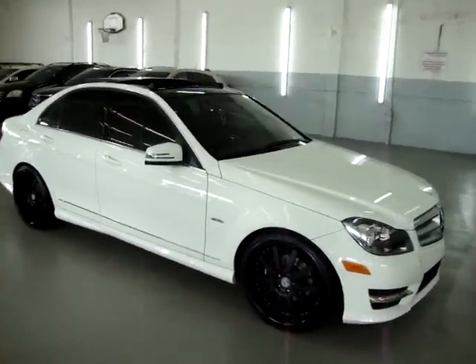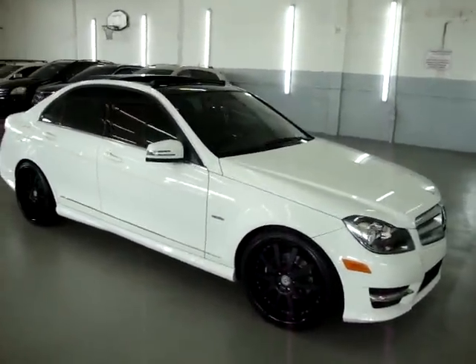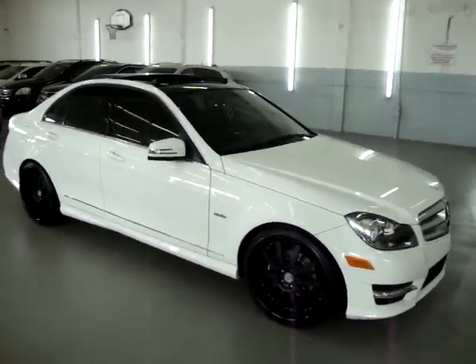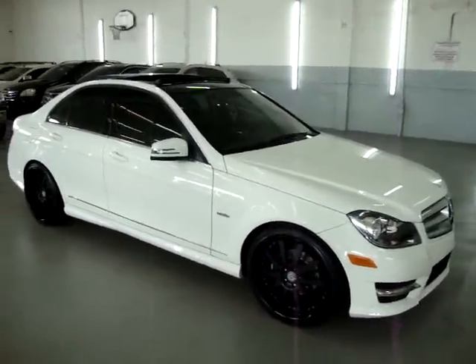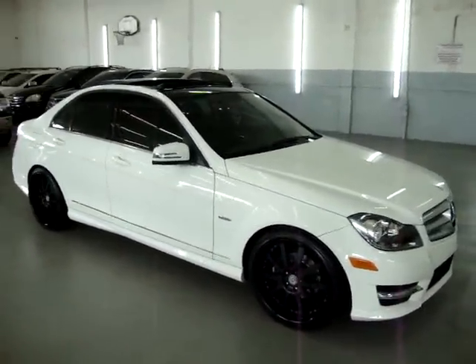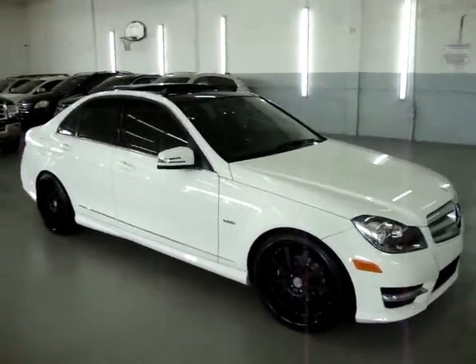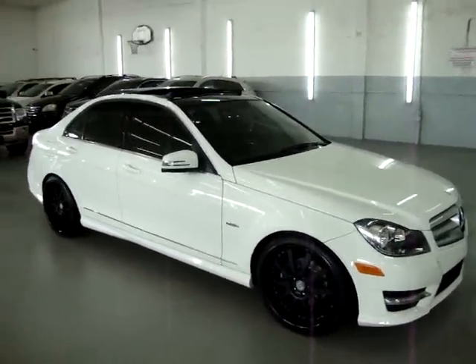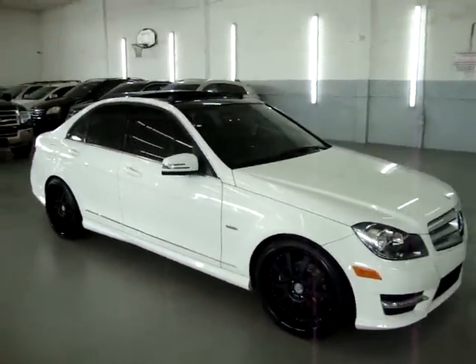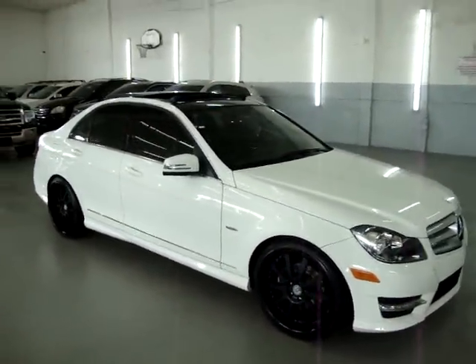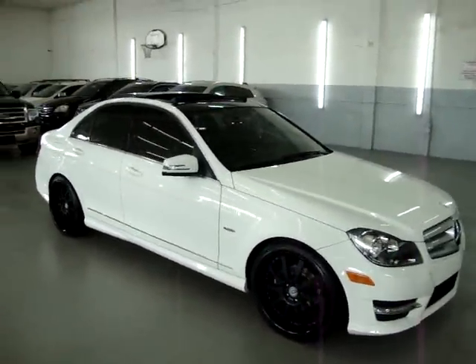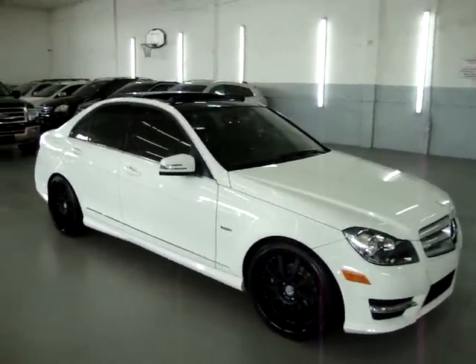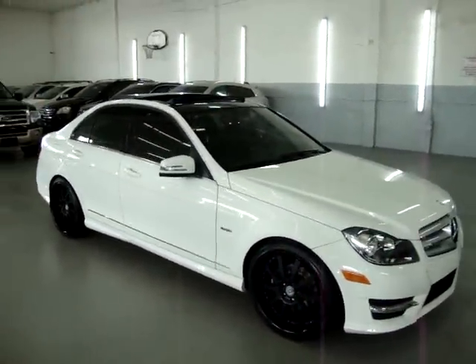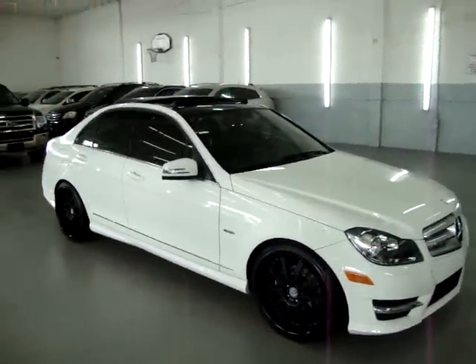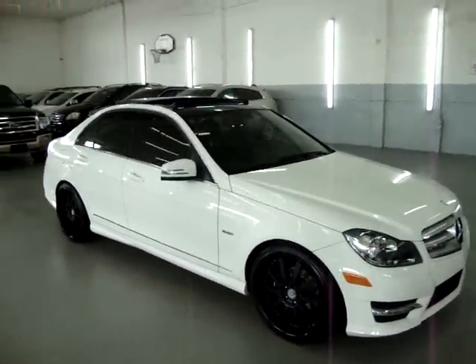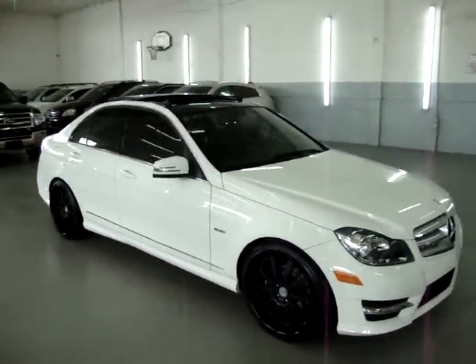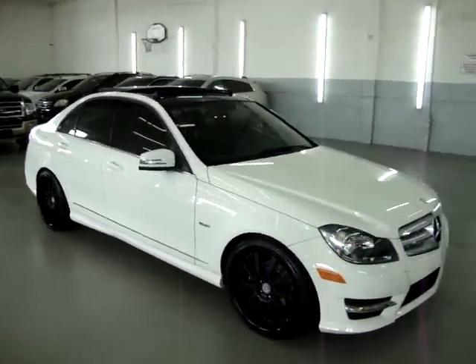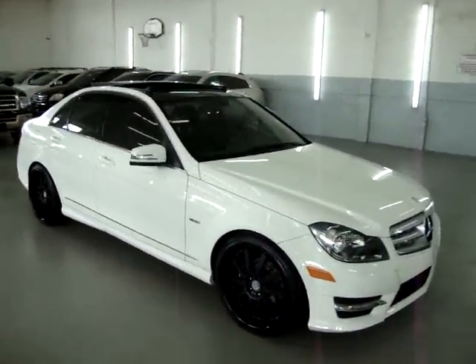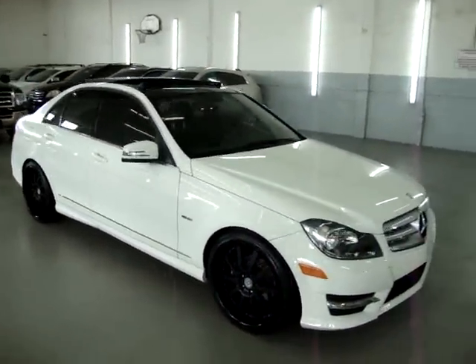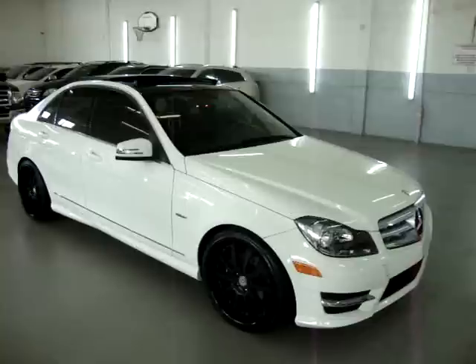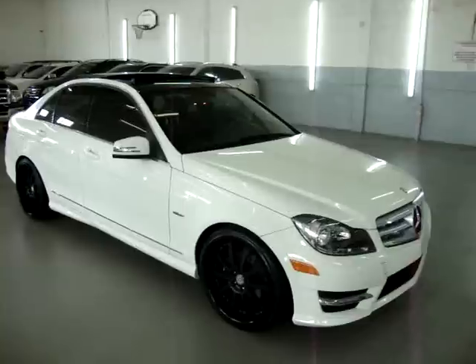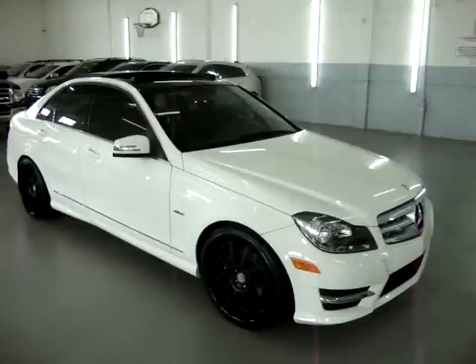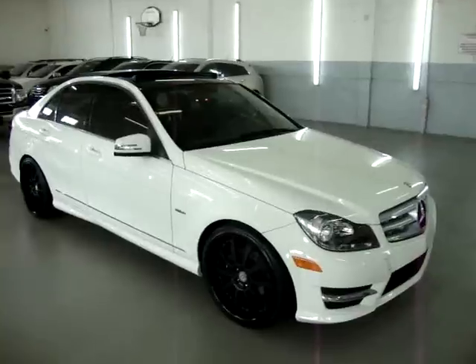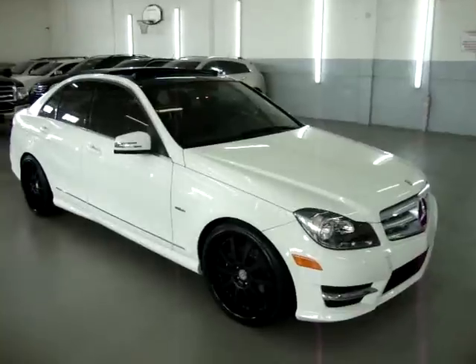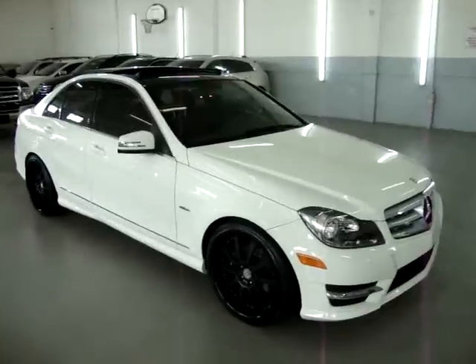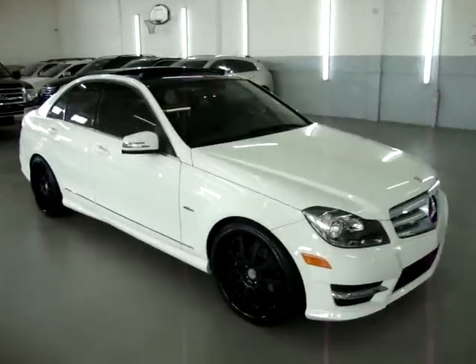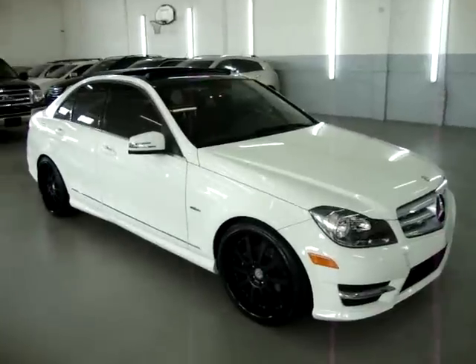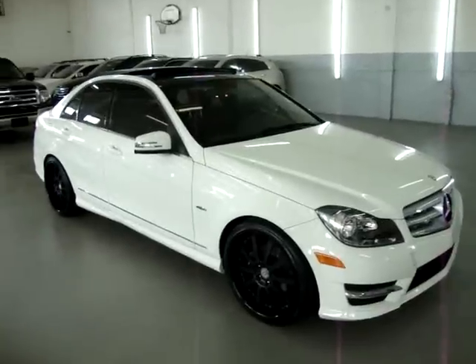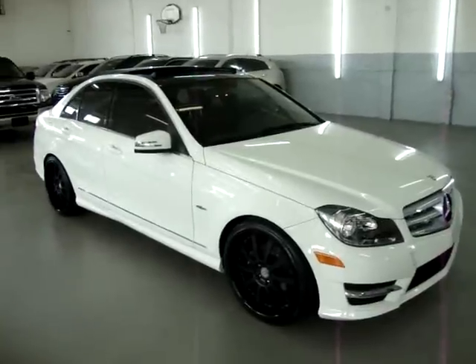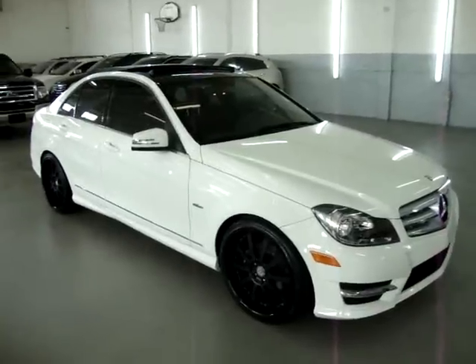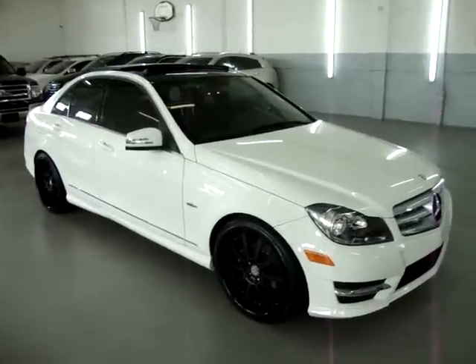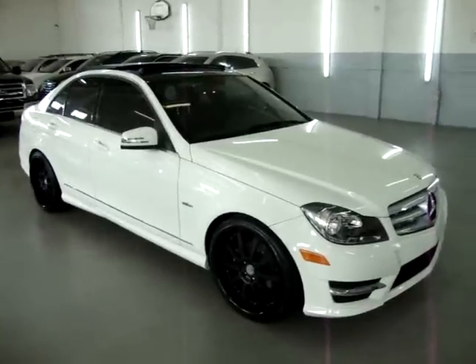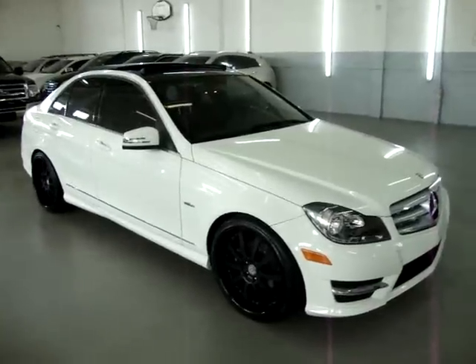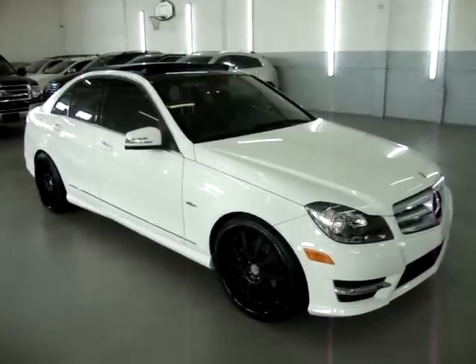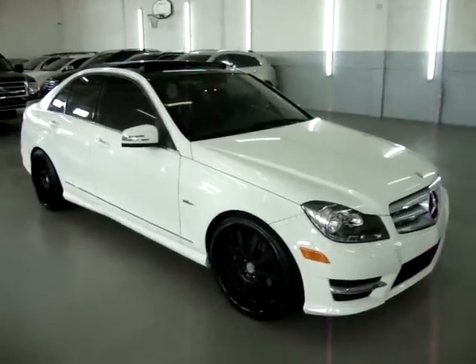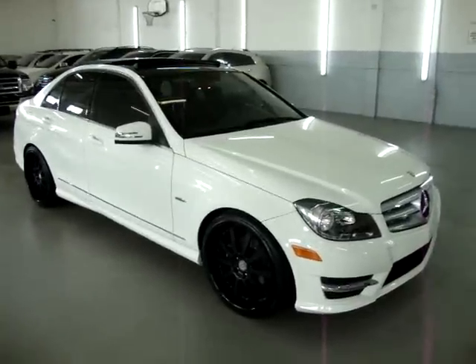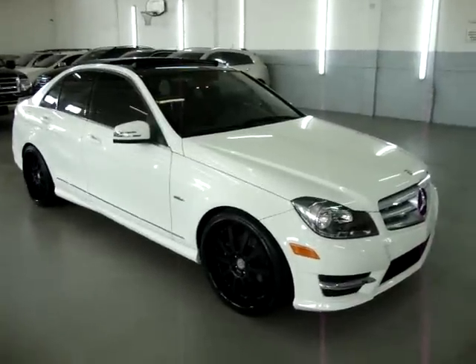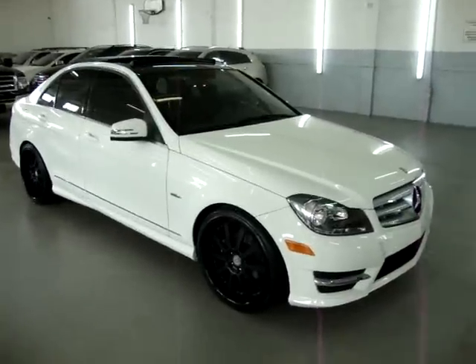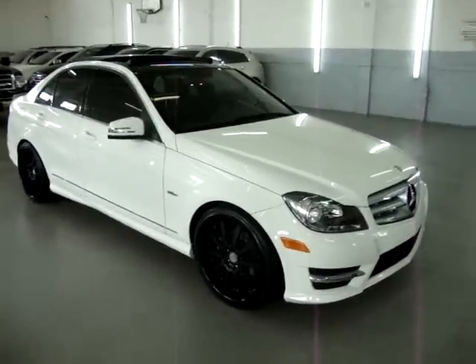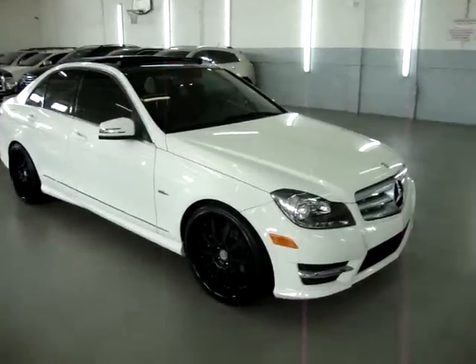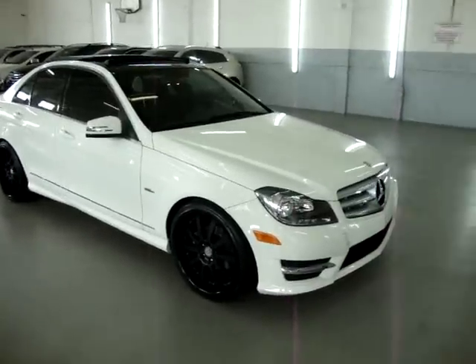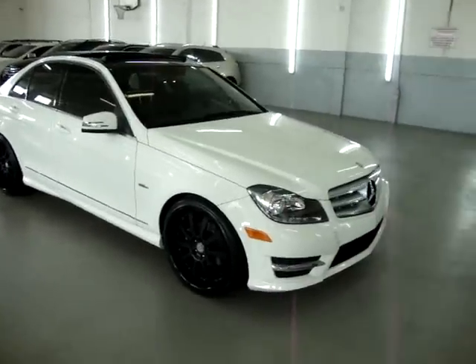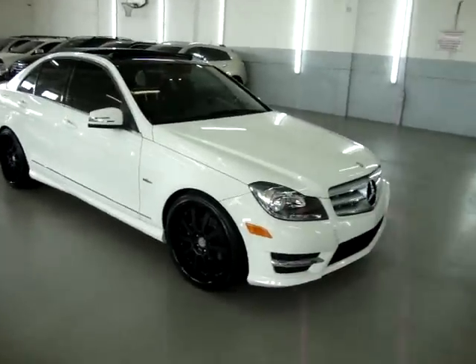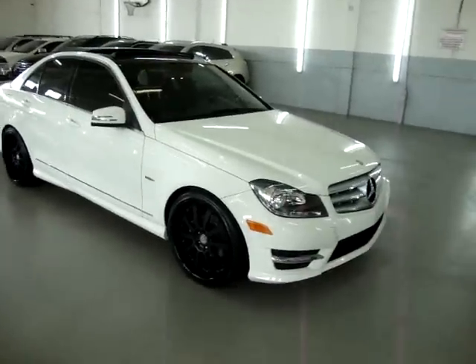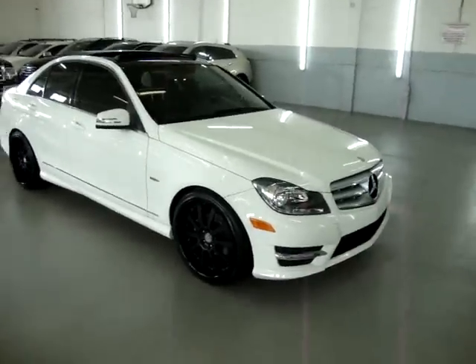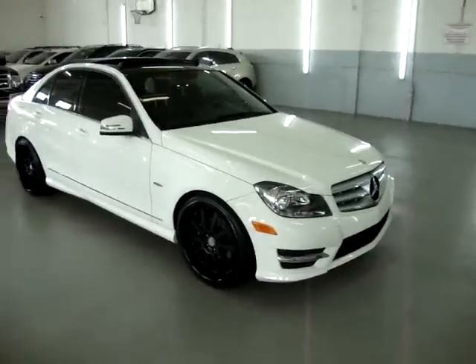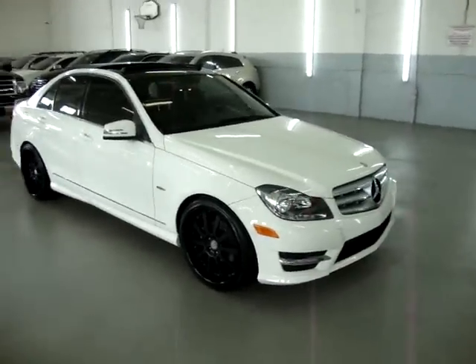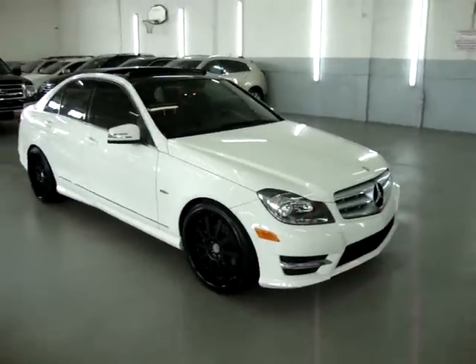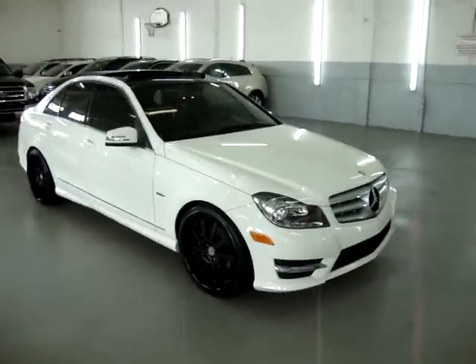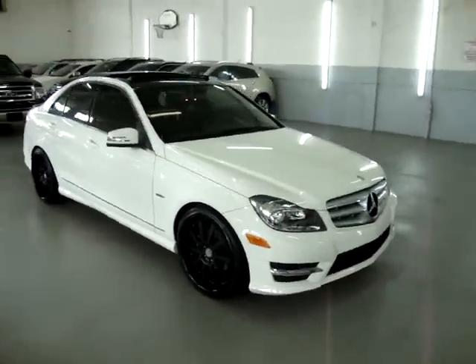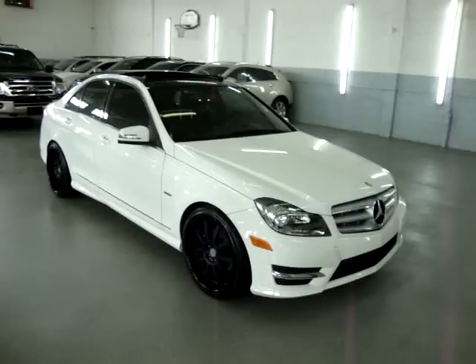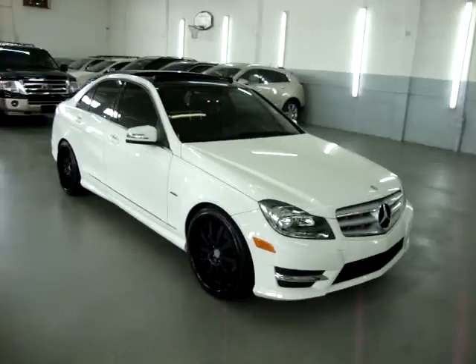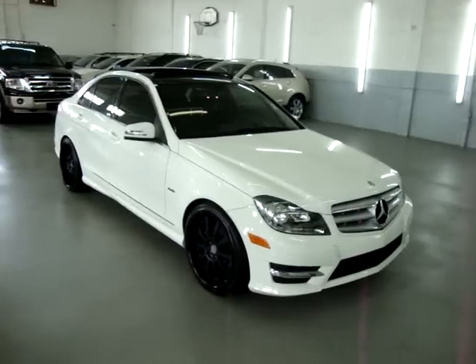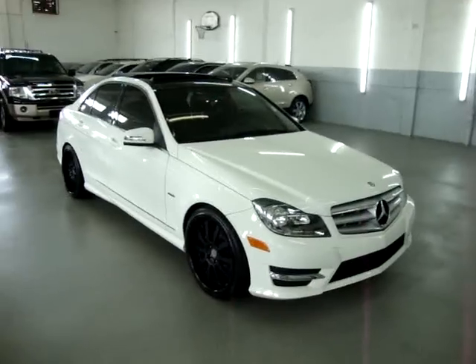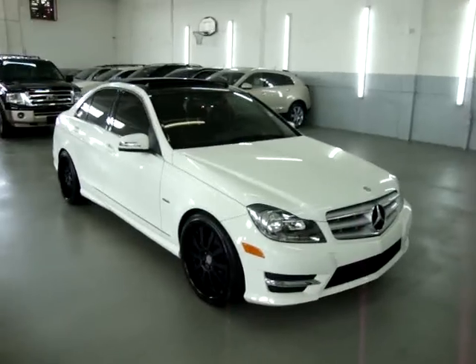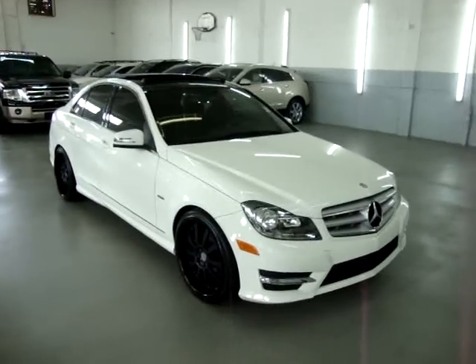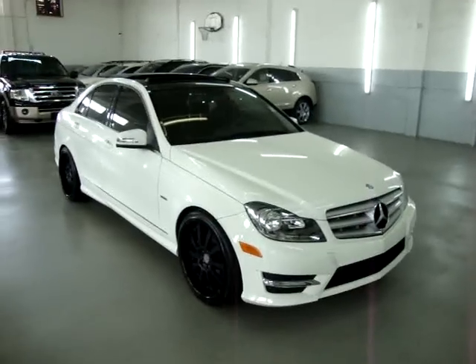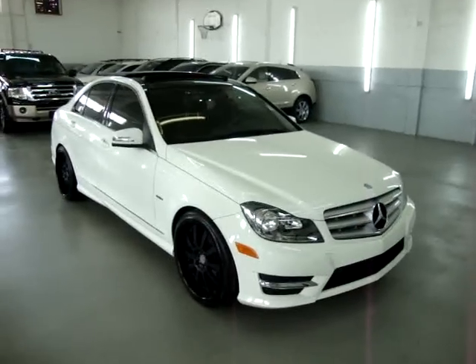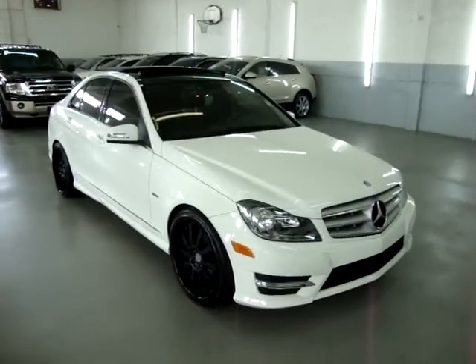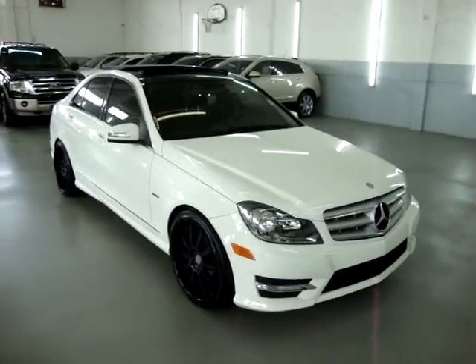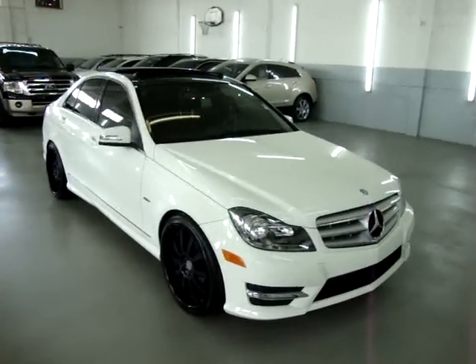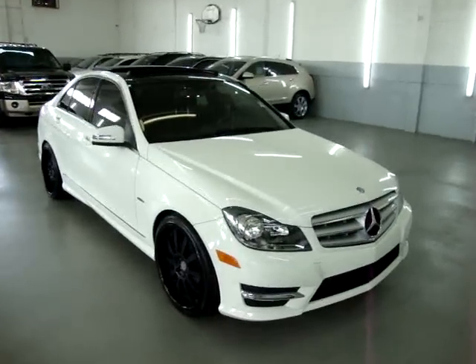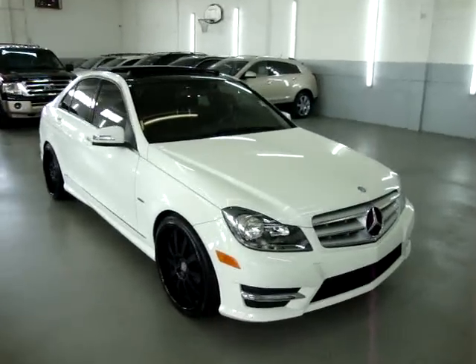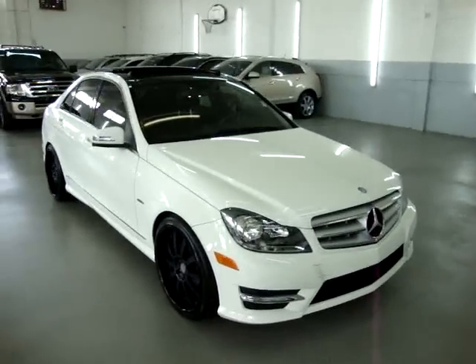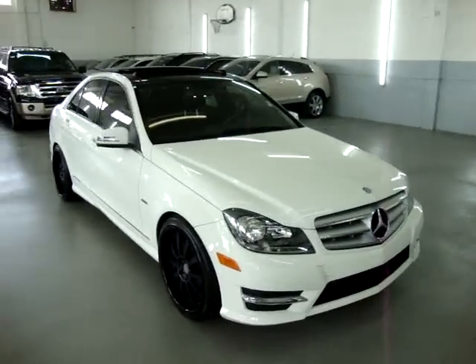Memory seats, heated seats, Harman Kardon stereo sound system. This is the one.